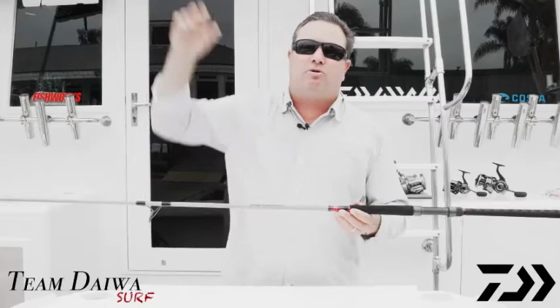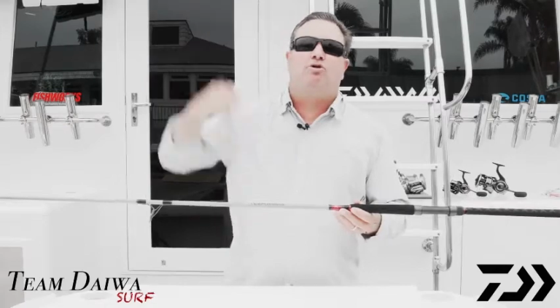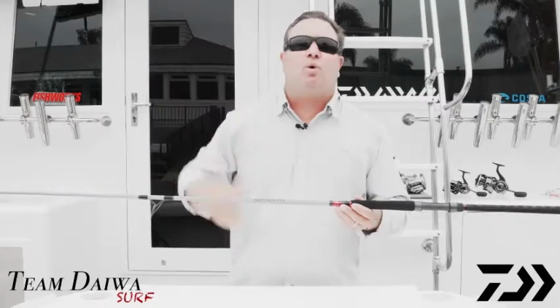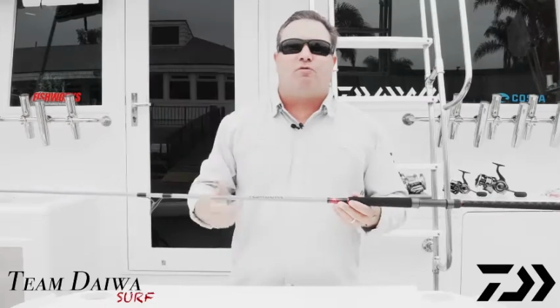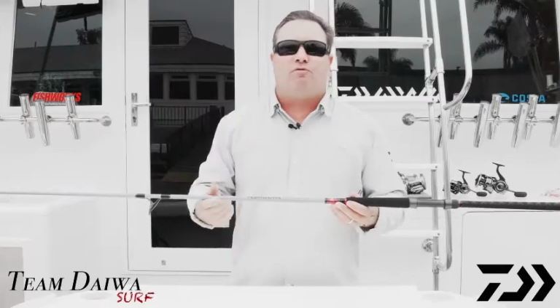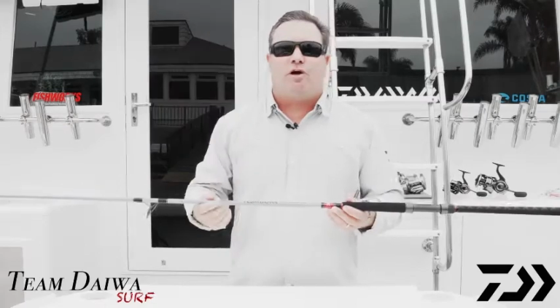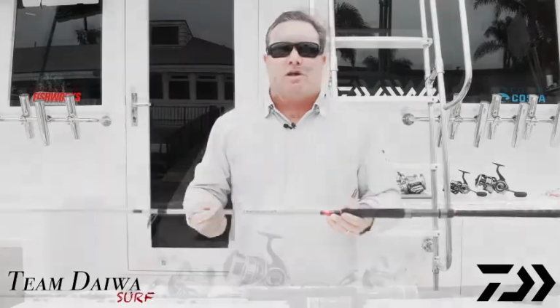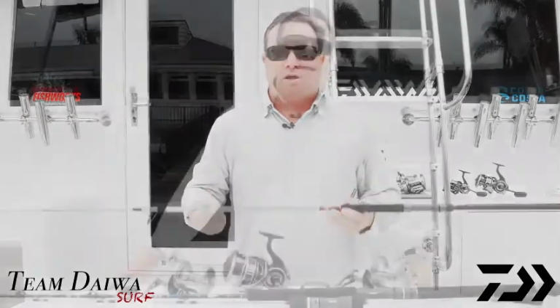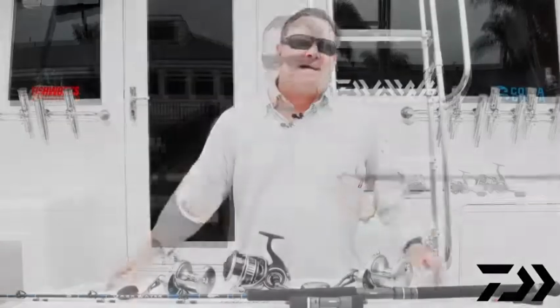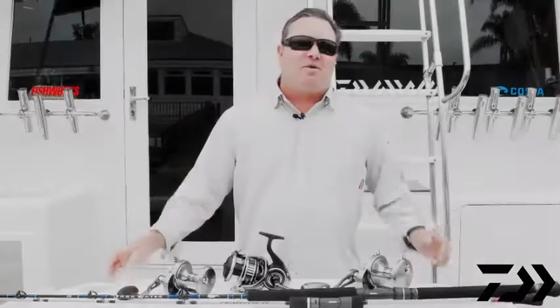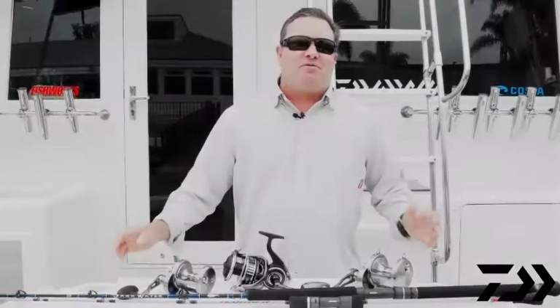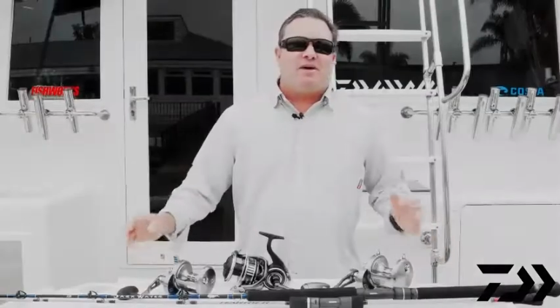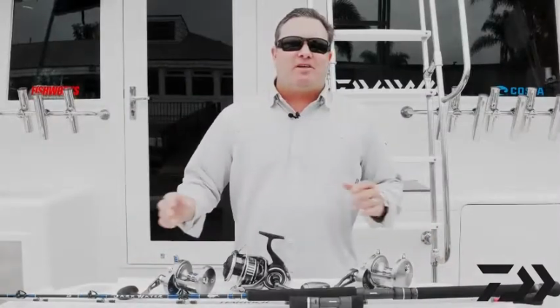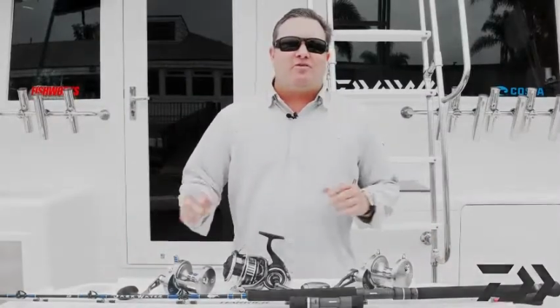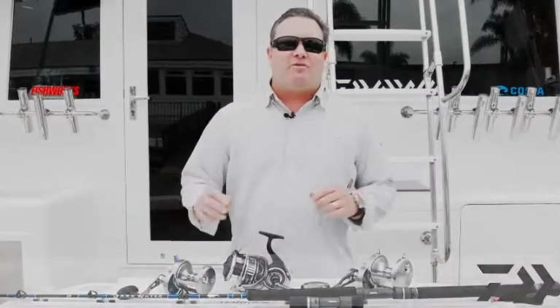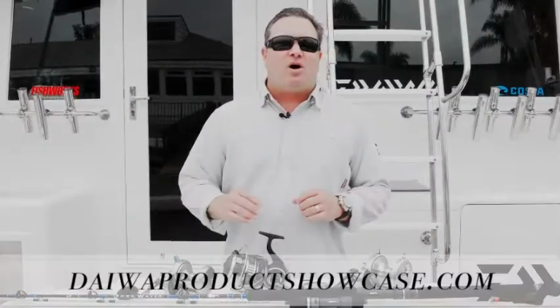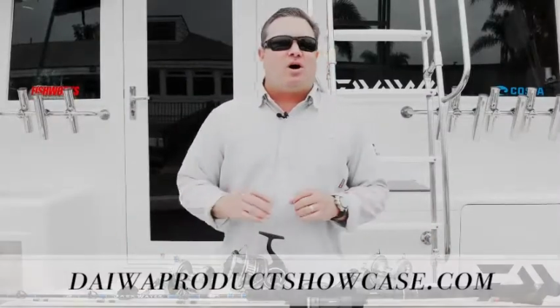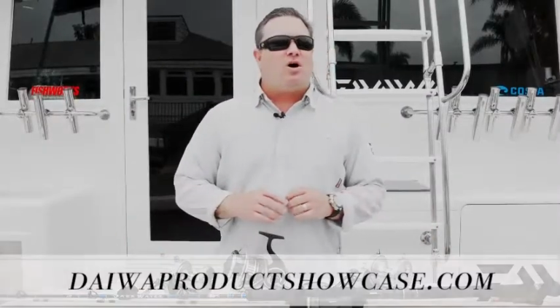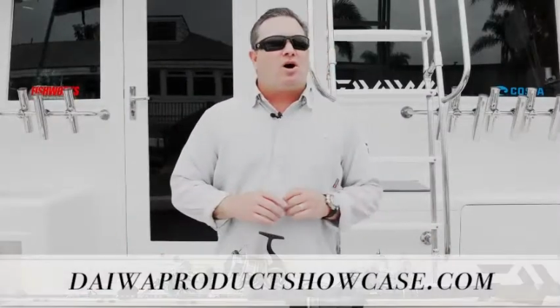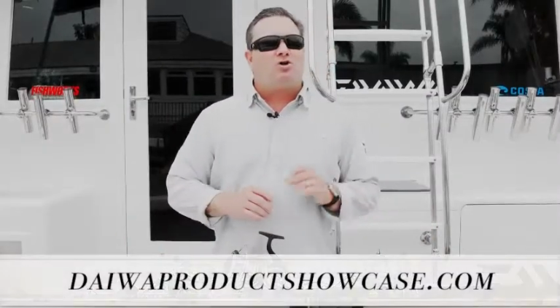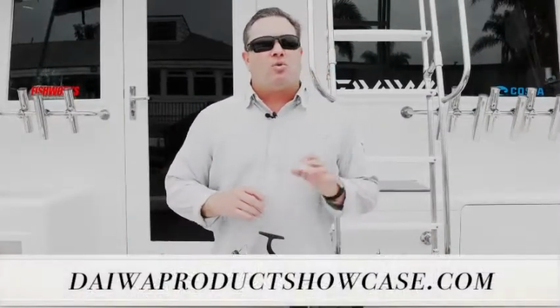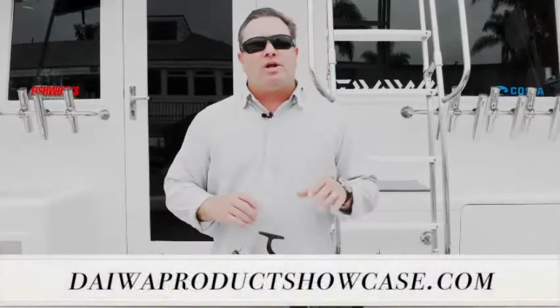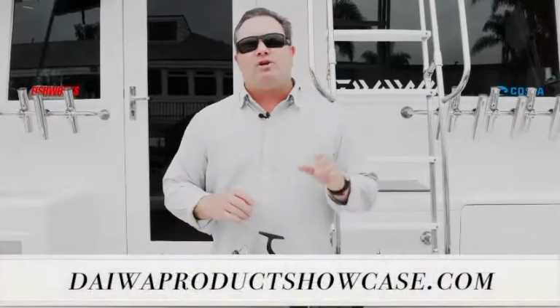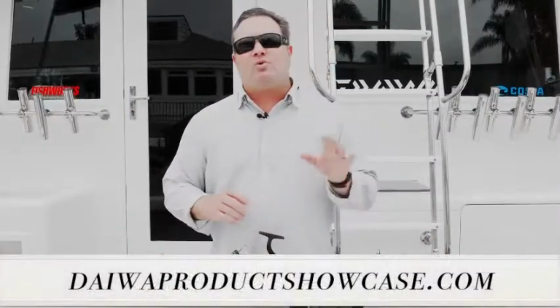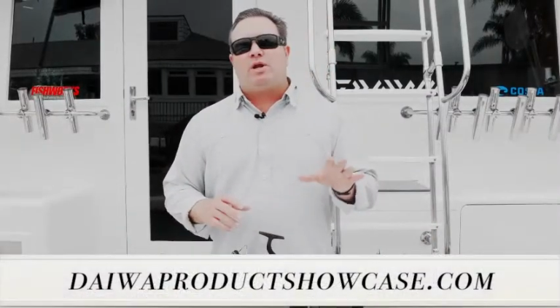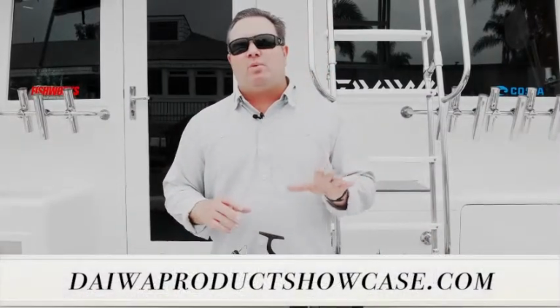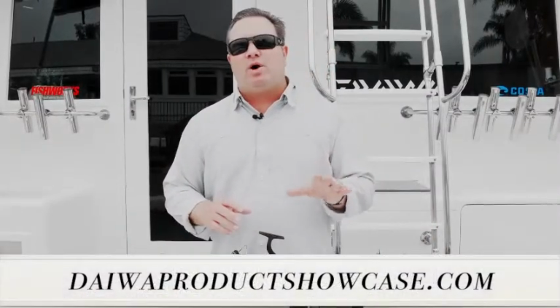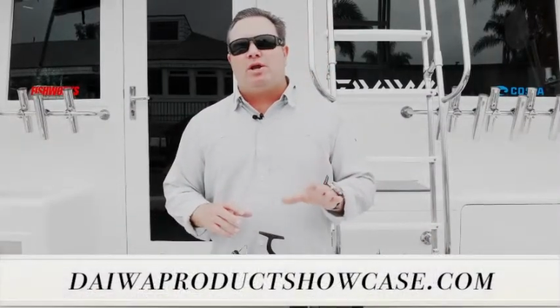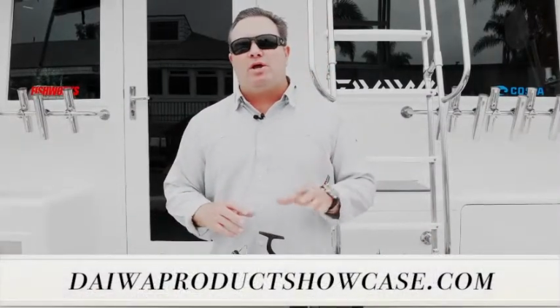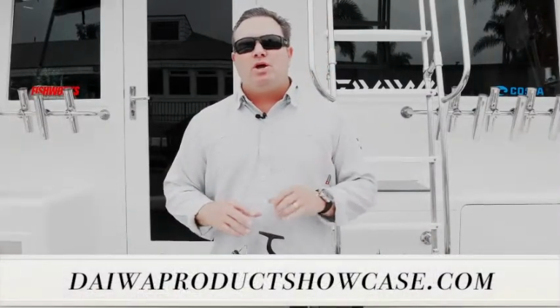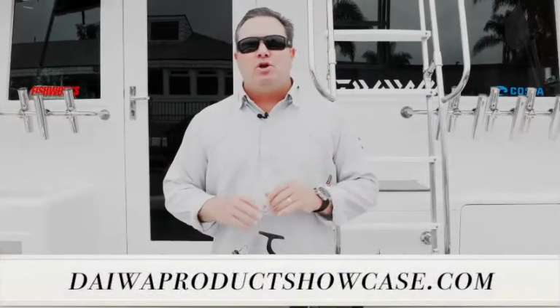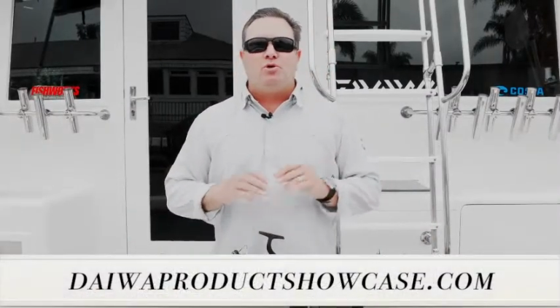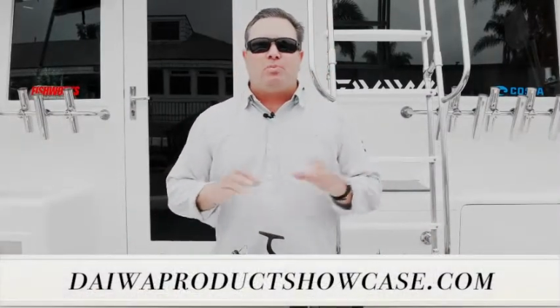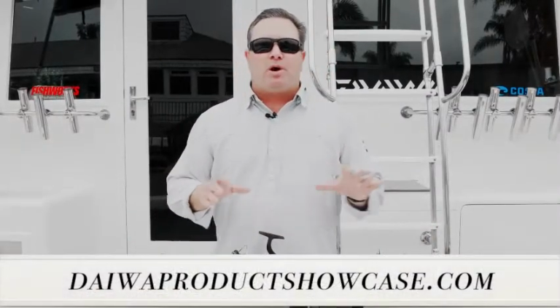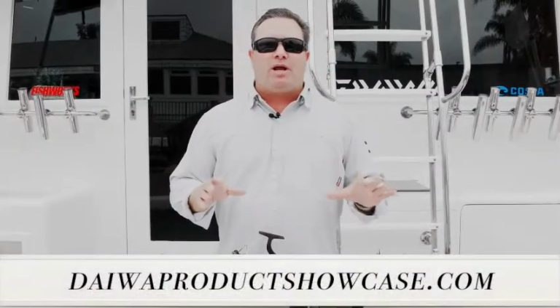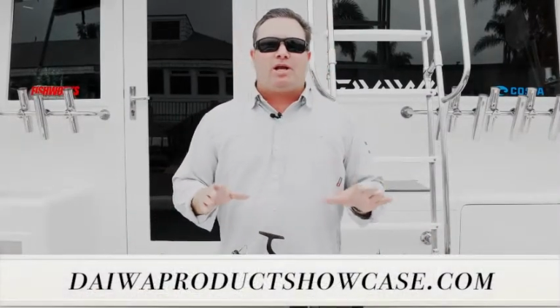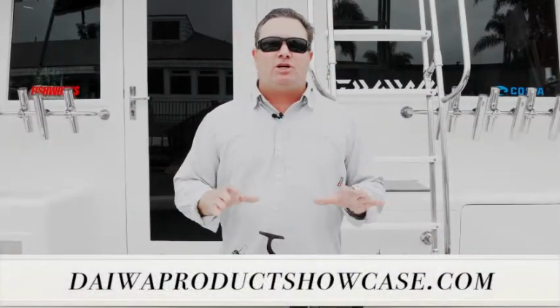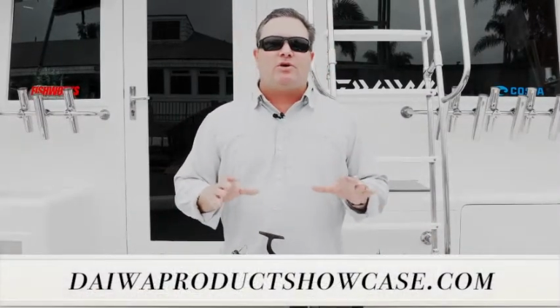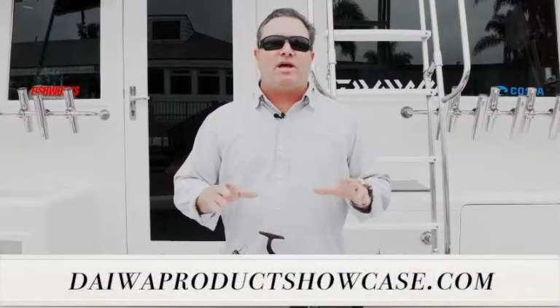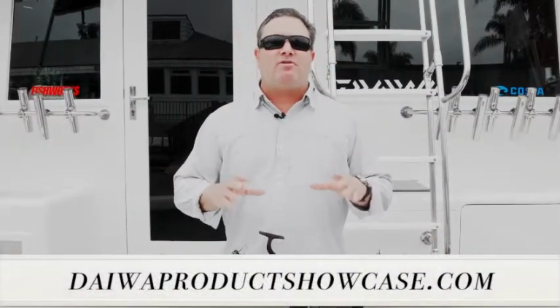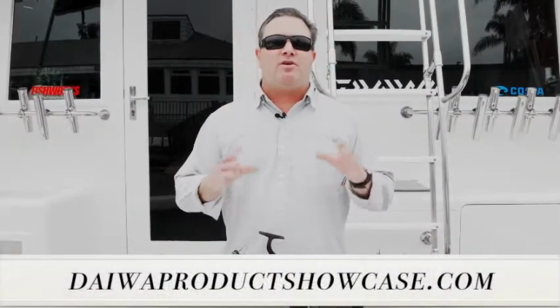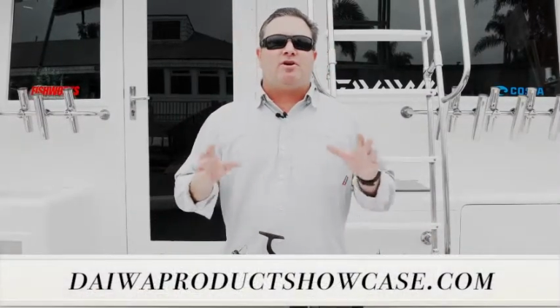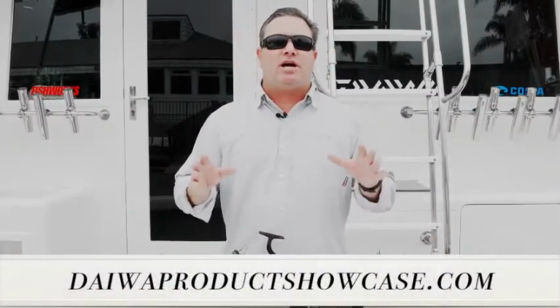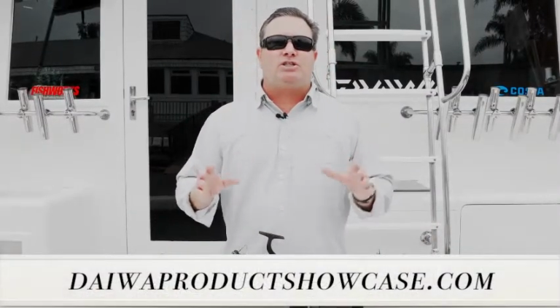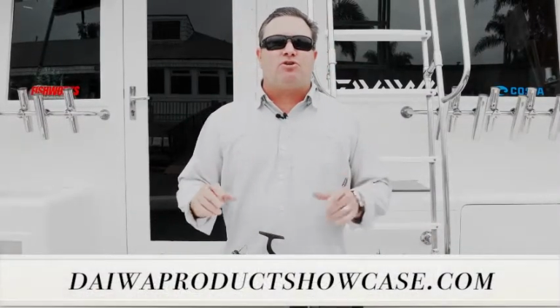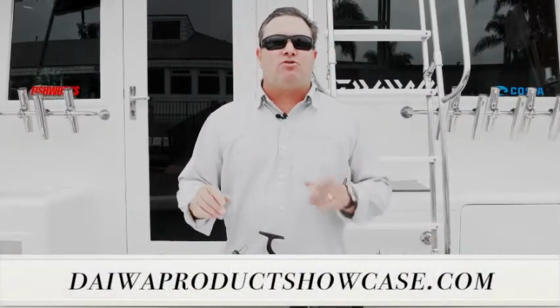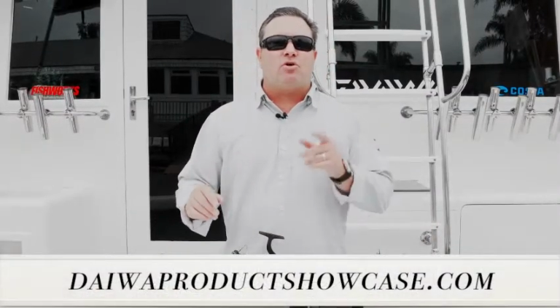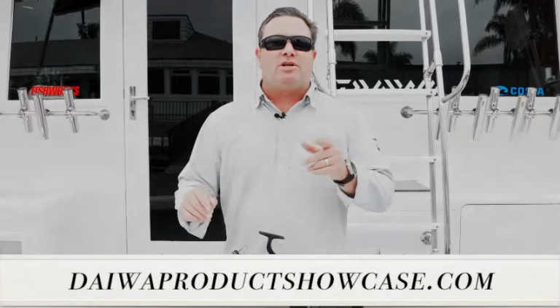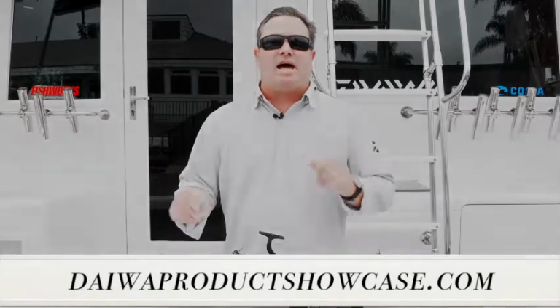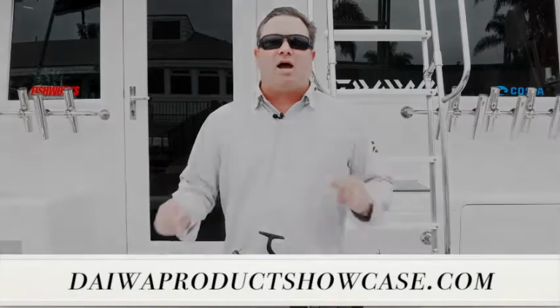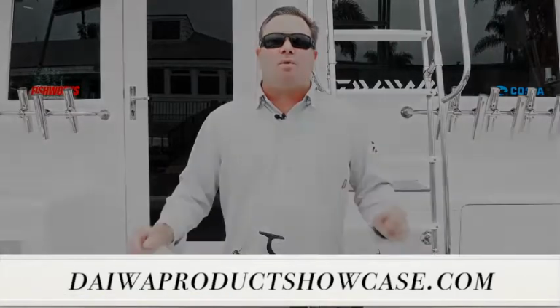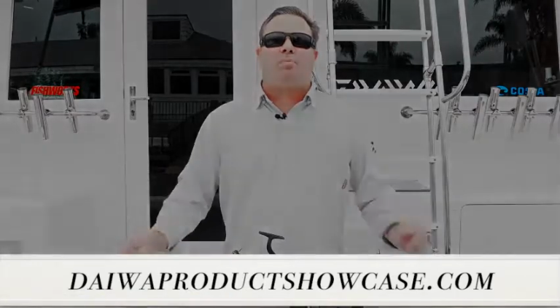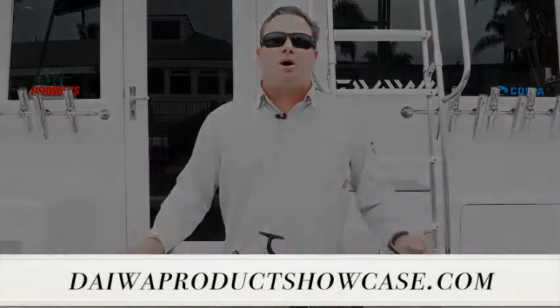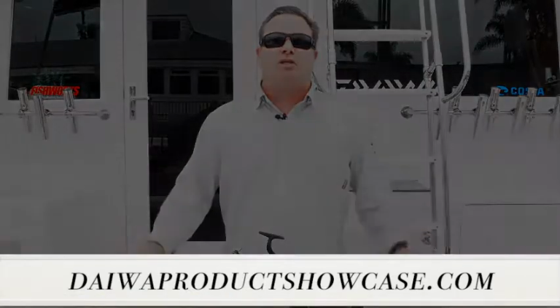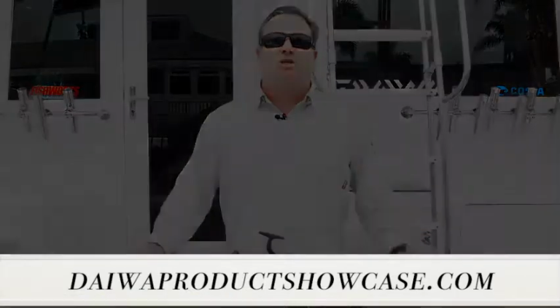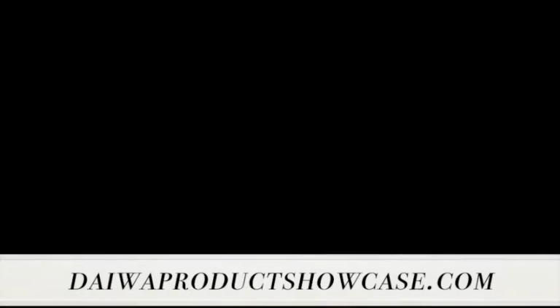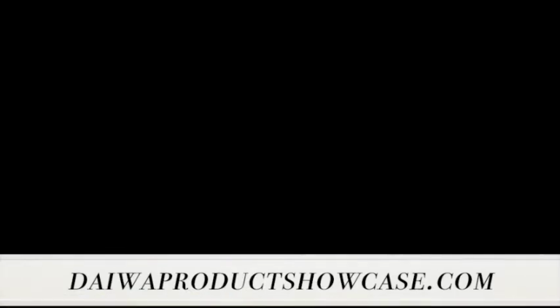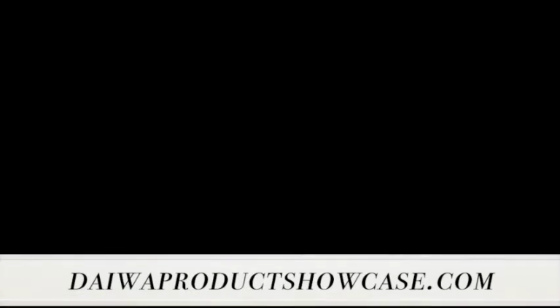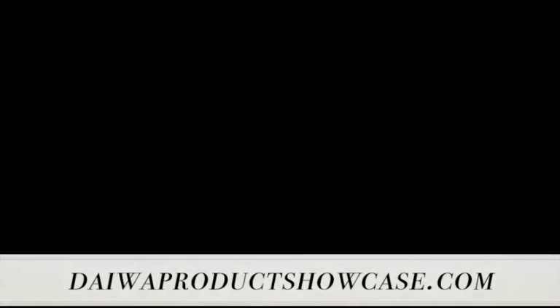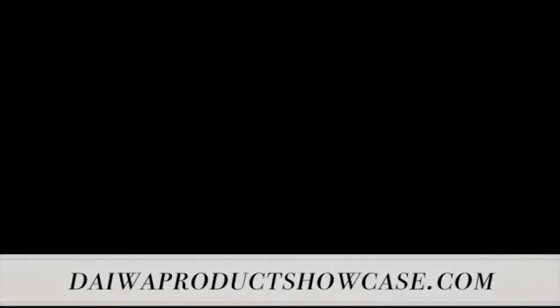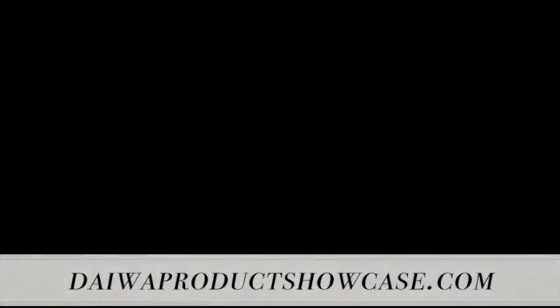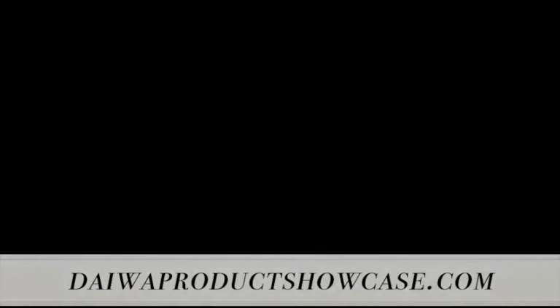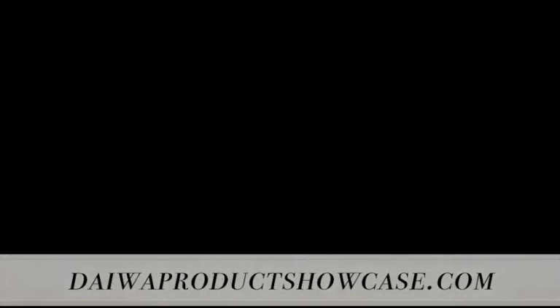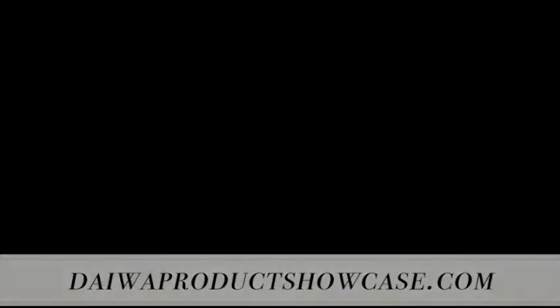Hi Diowa fans! For all our 2021 new product showcase introductions, go to diowaproductshowcase.com.